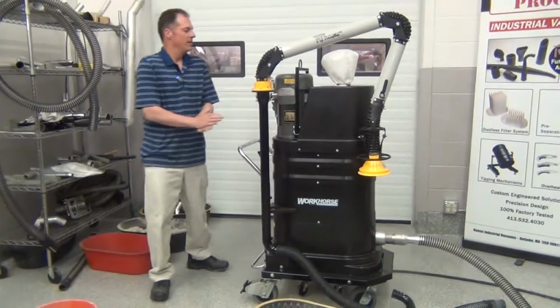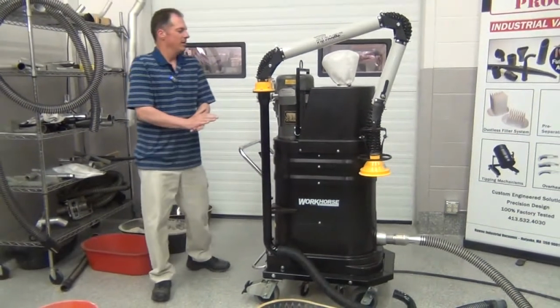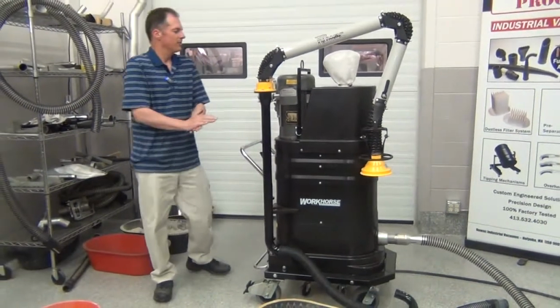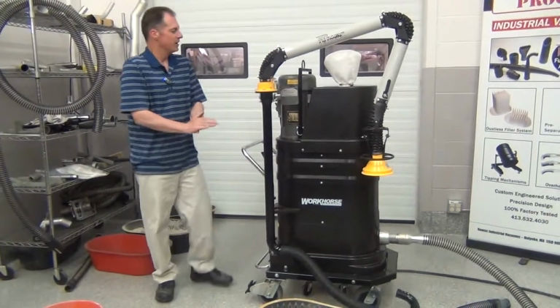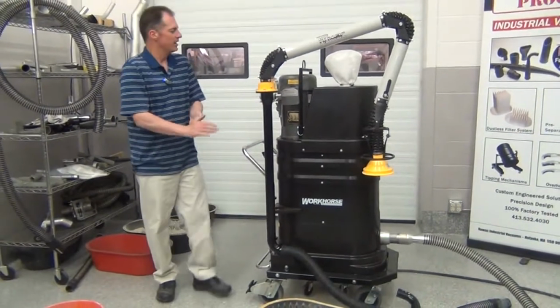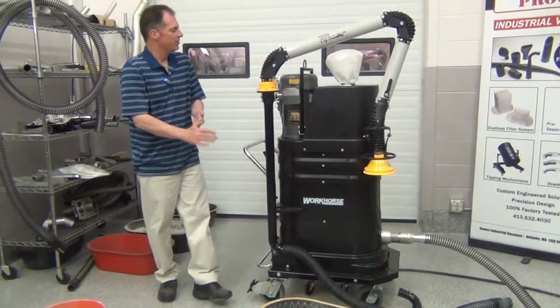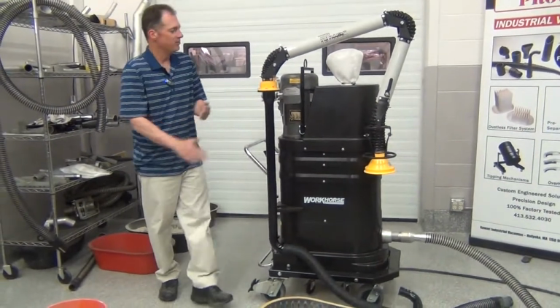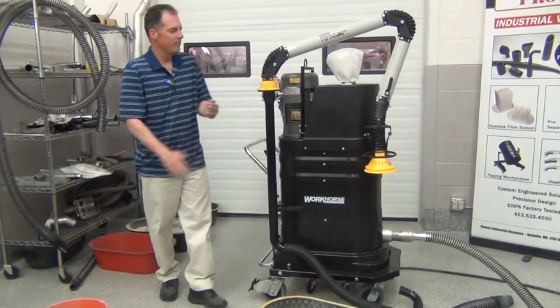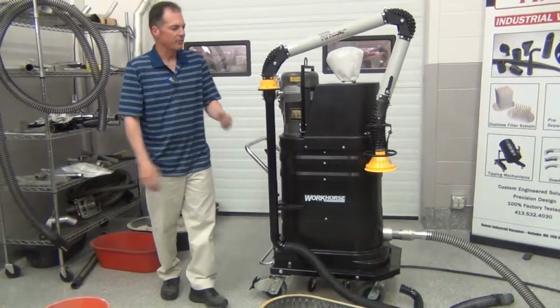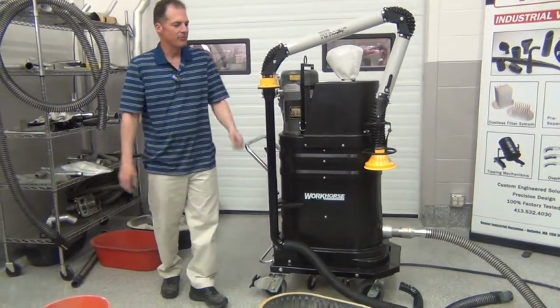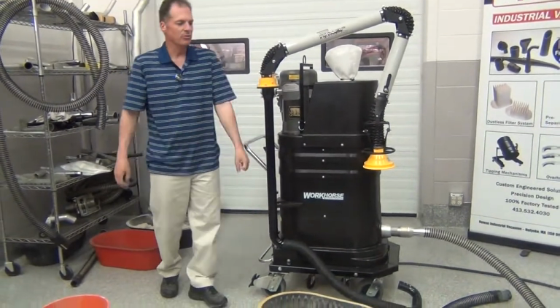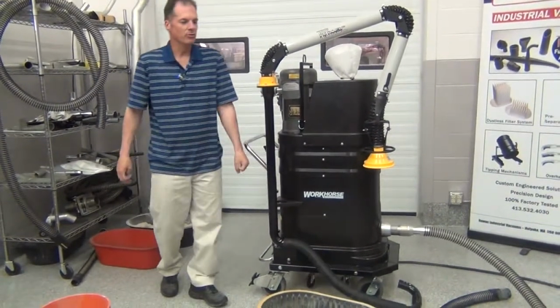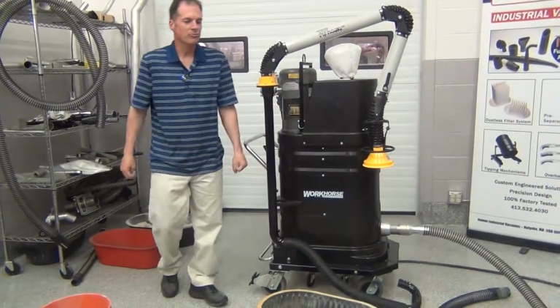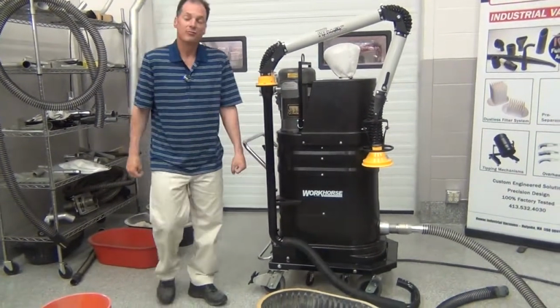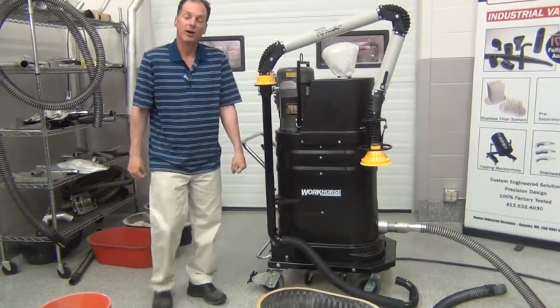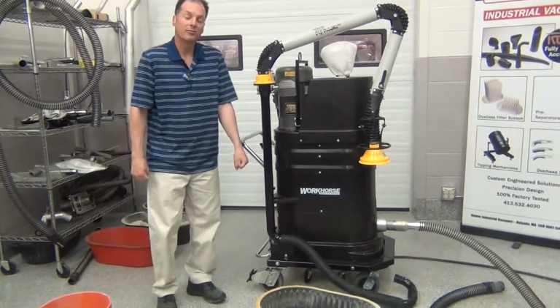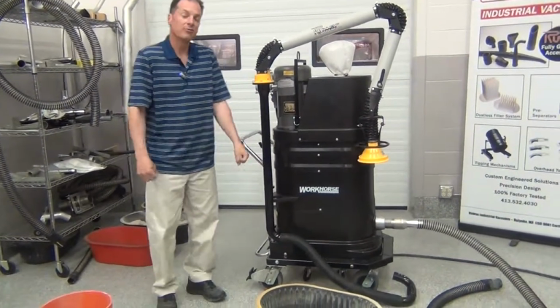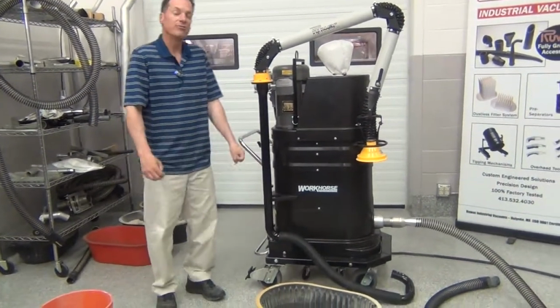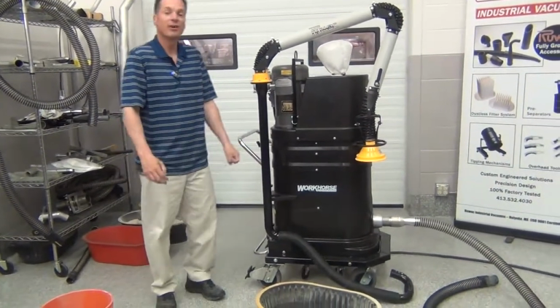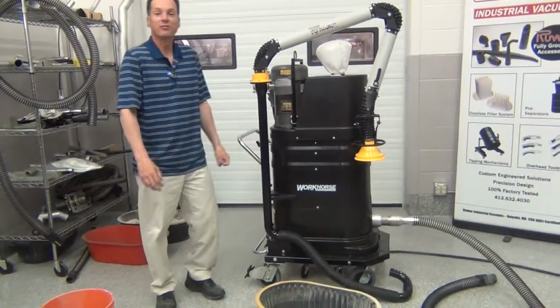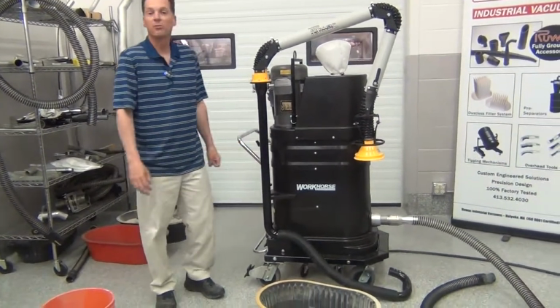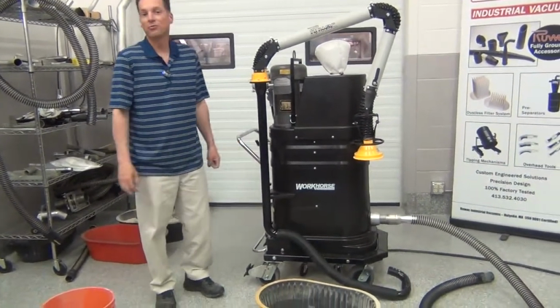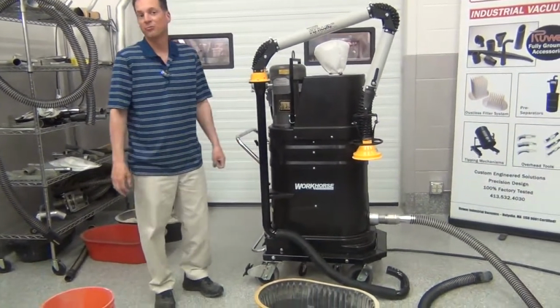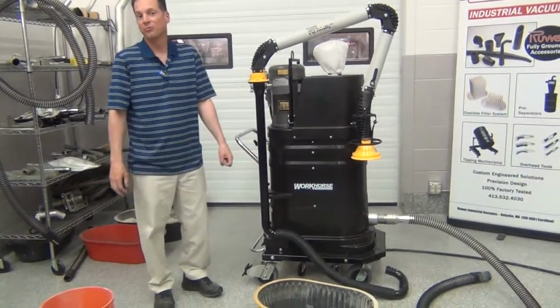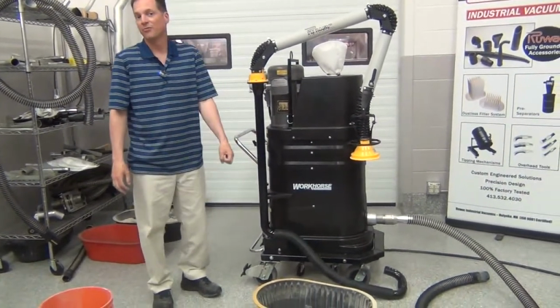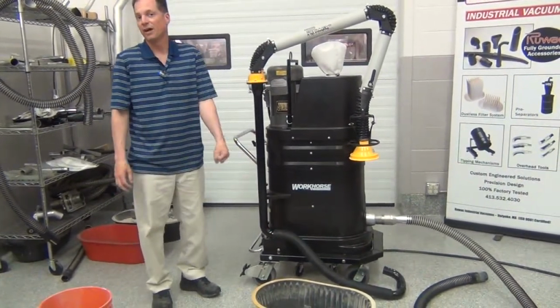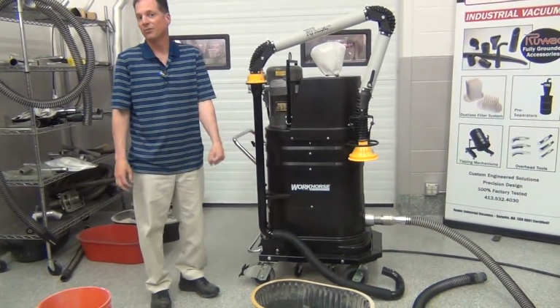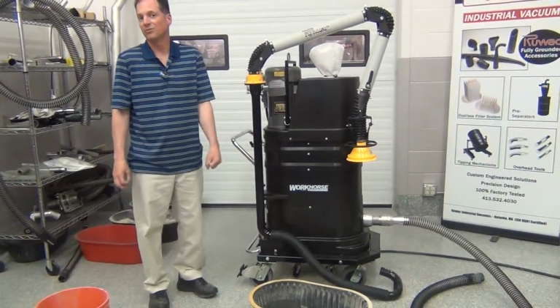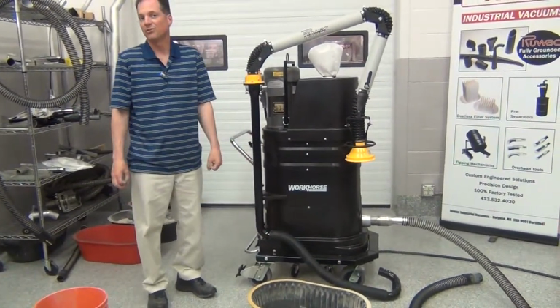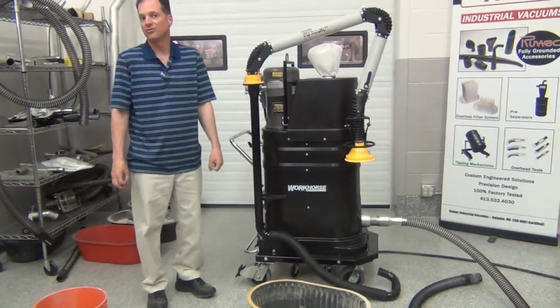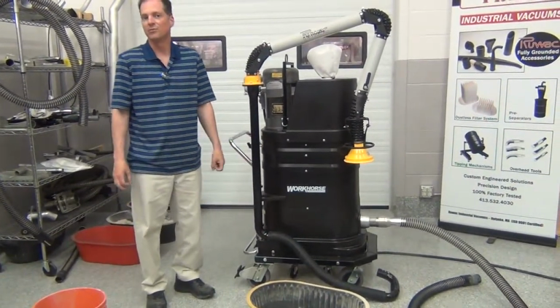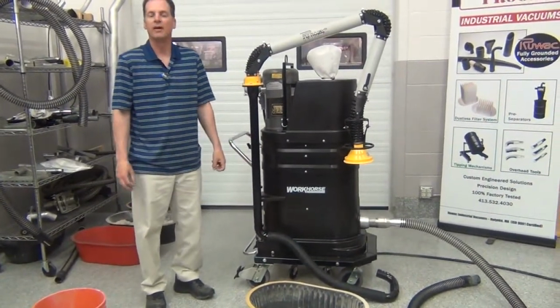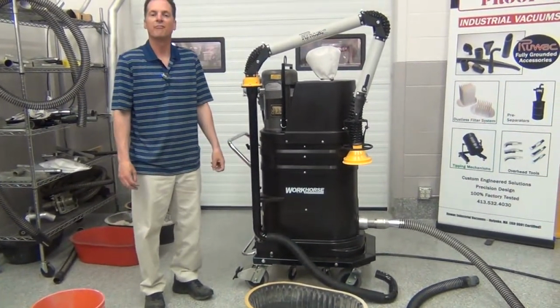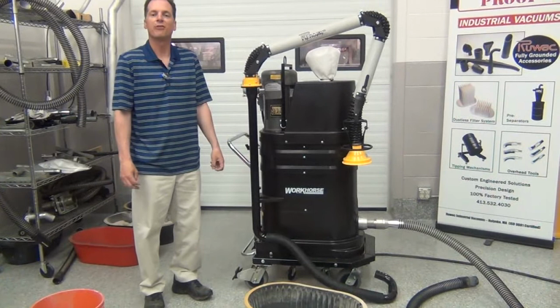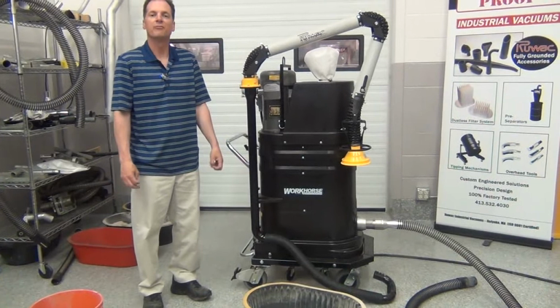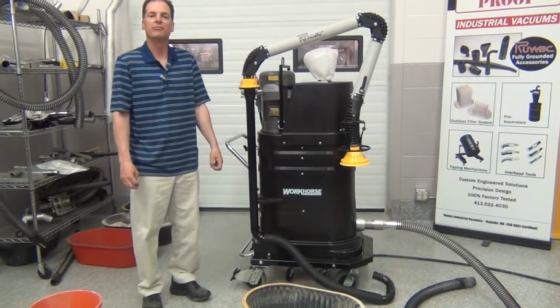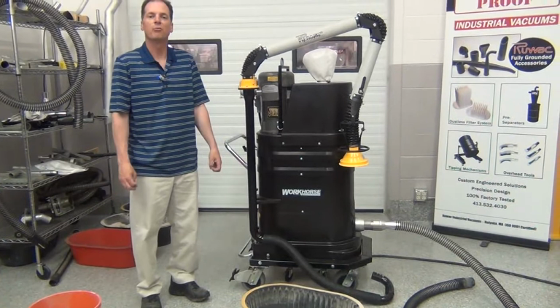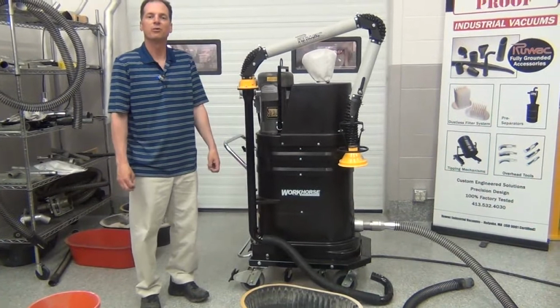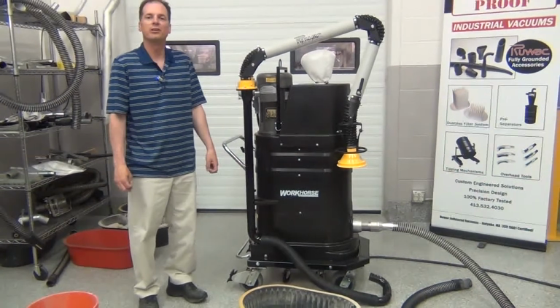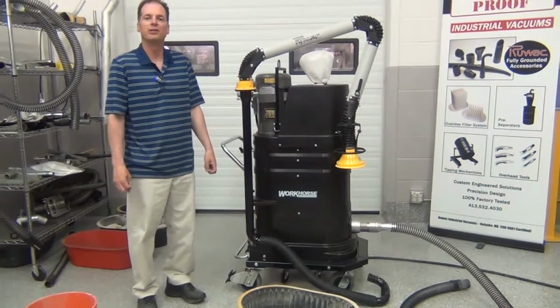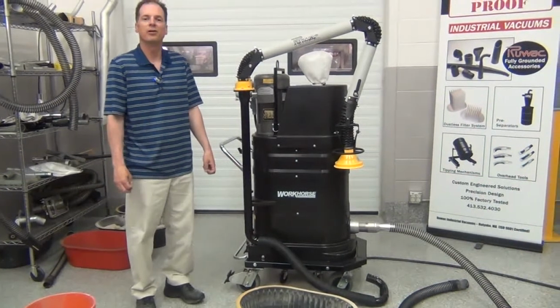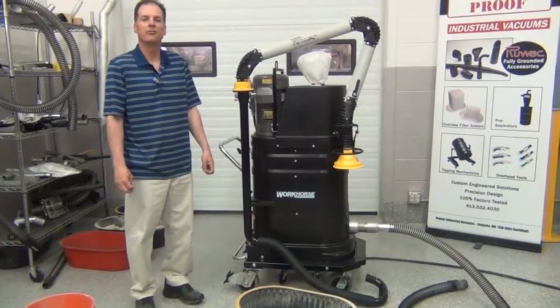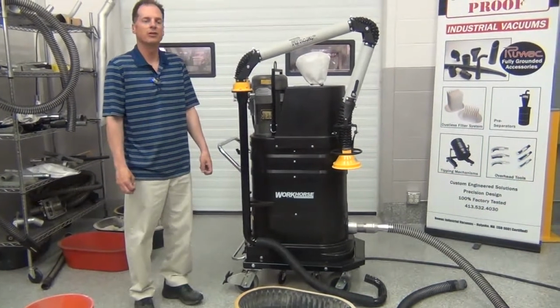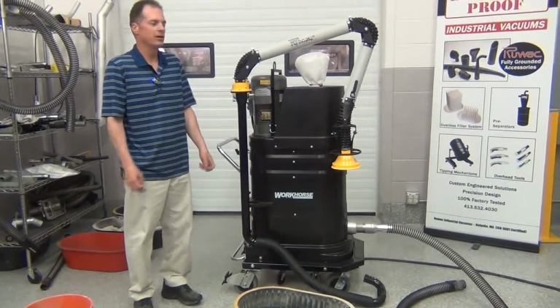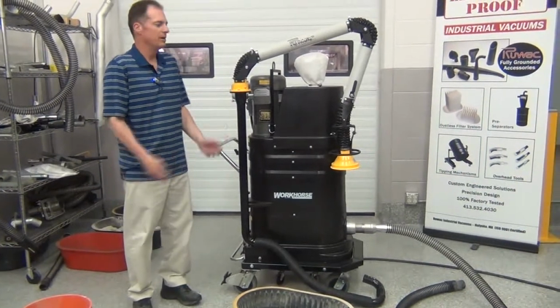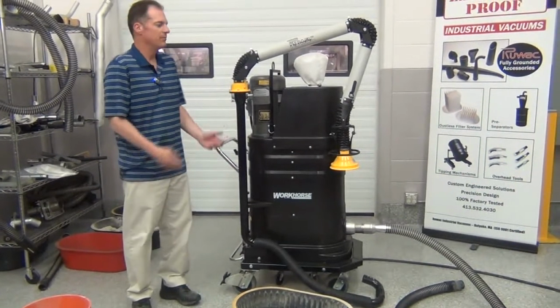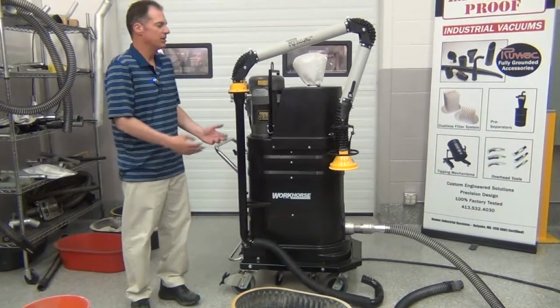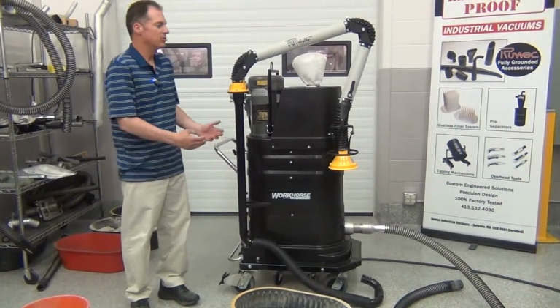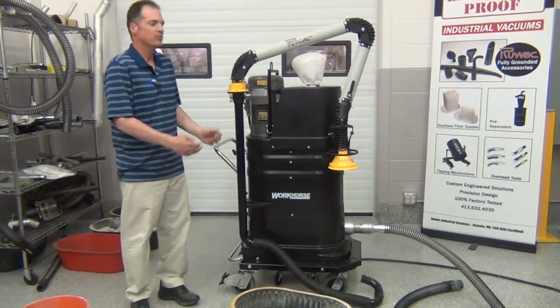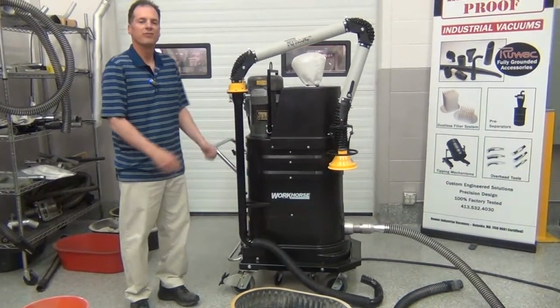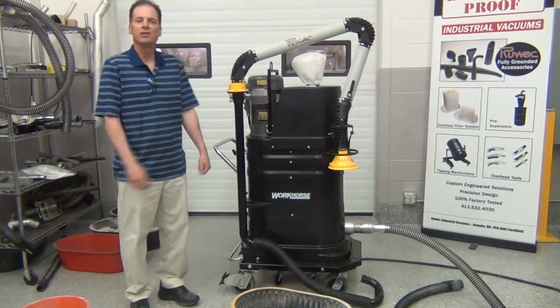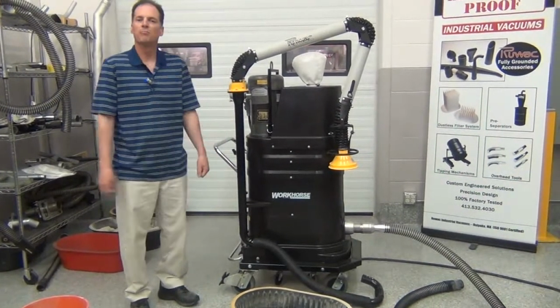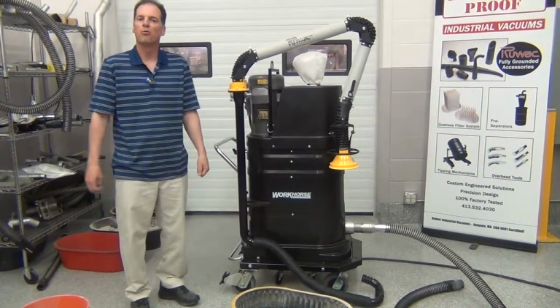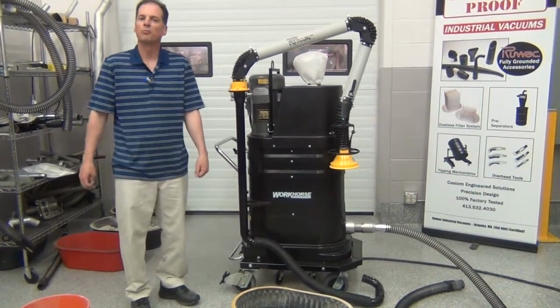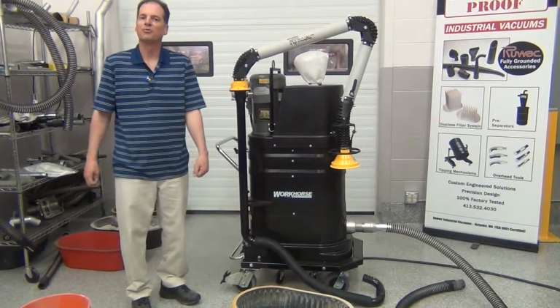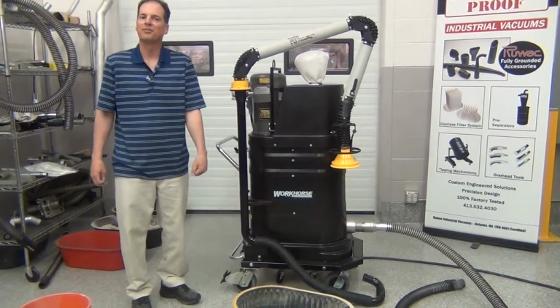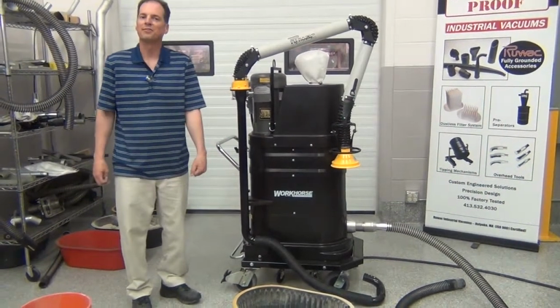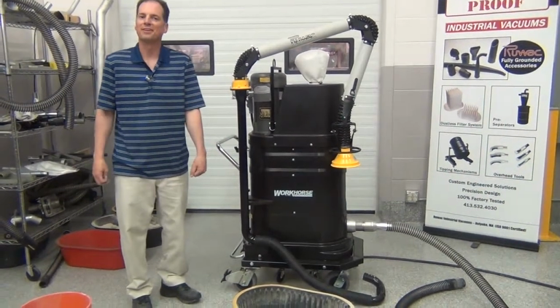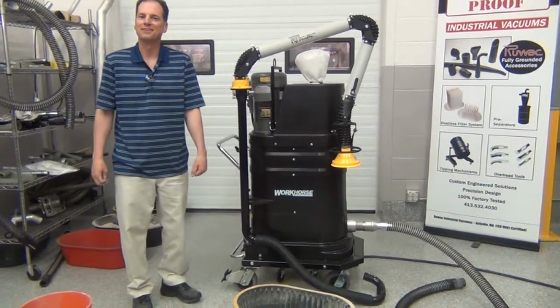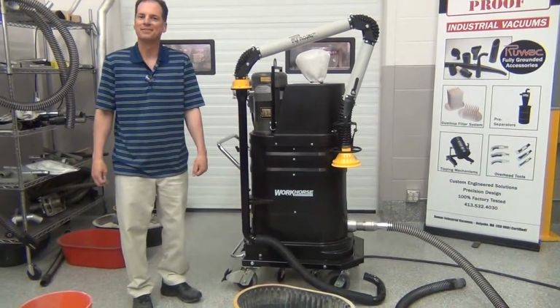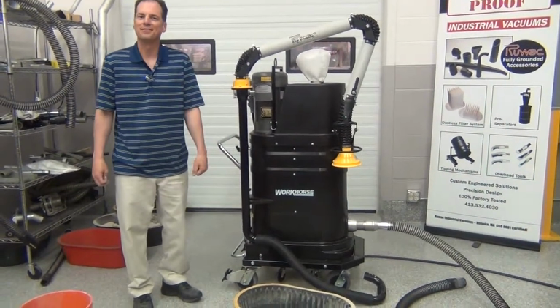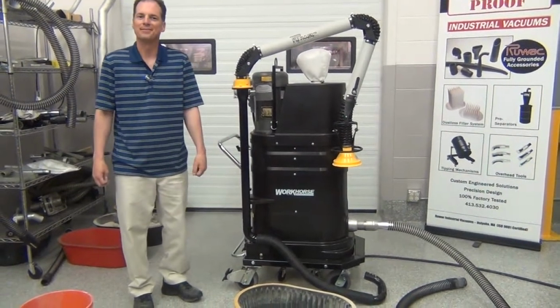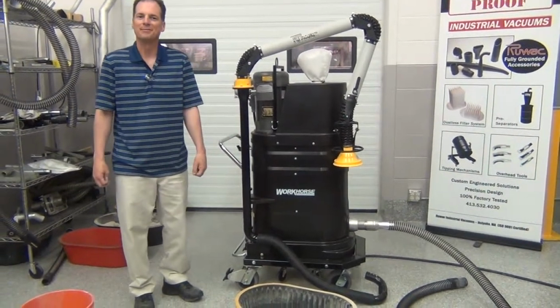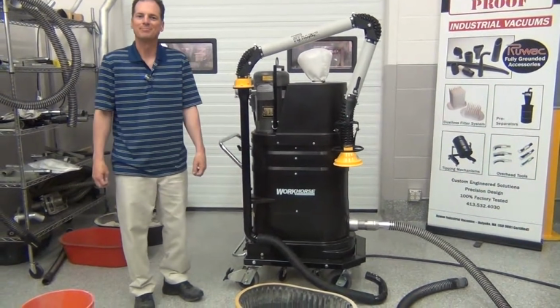So again, this has been a review of the Ruvox Certified Explosion Proof Vacuum System, FRV 1400, being used as a portable dust collection system.